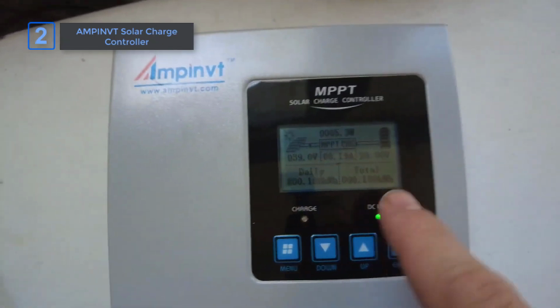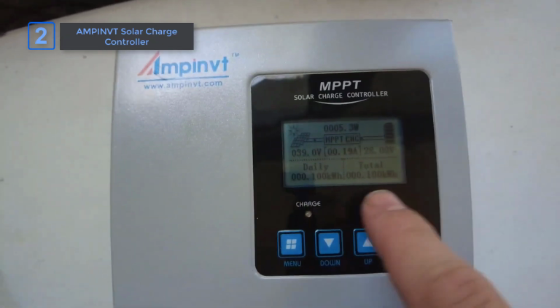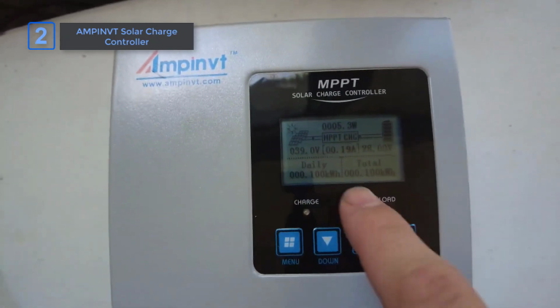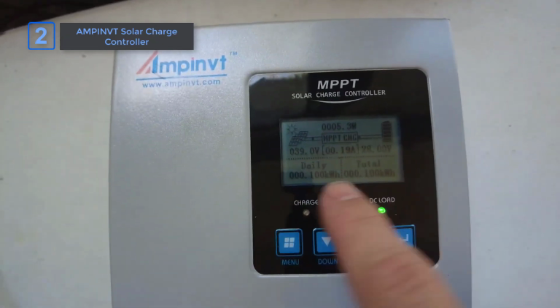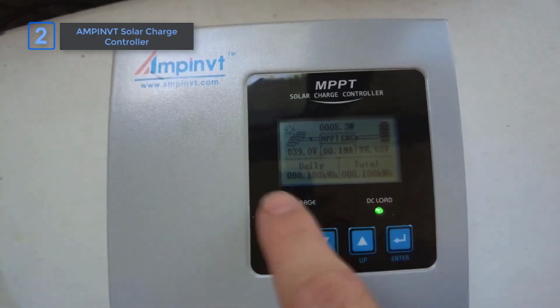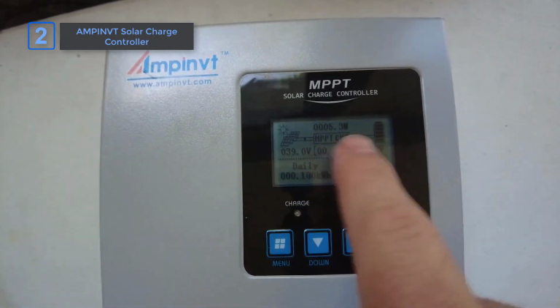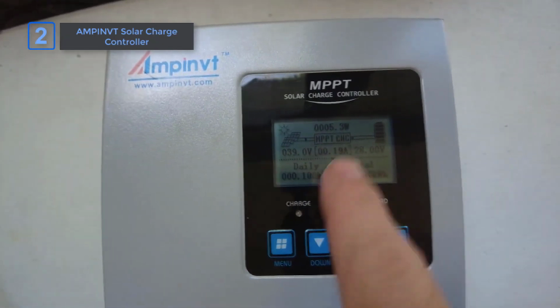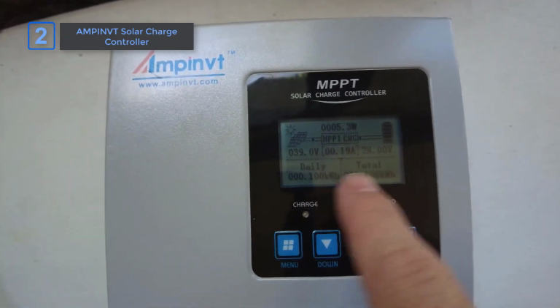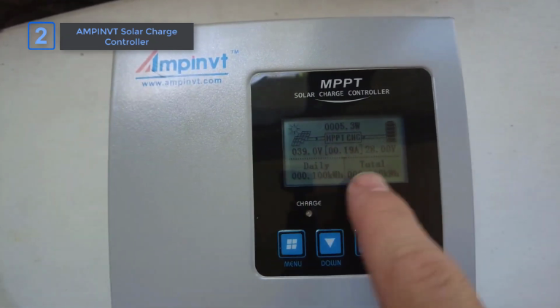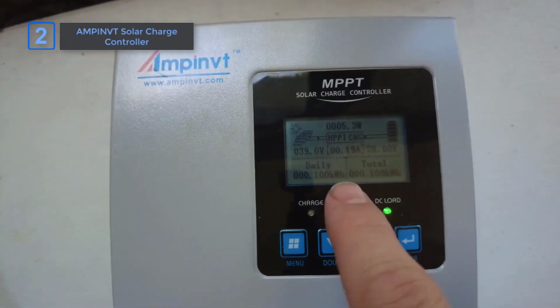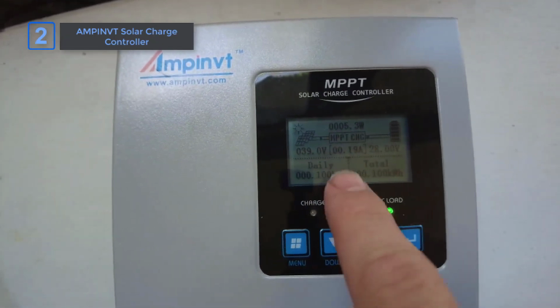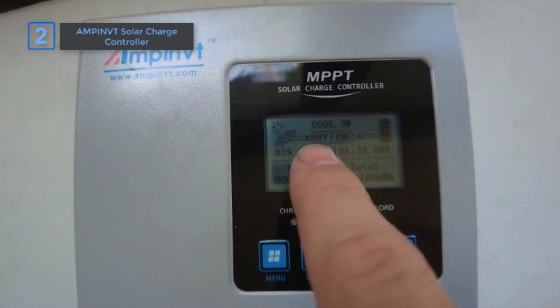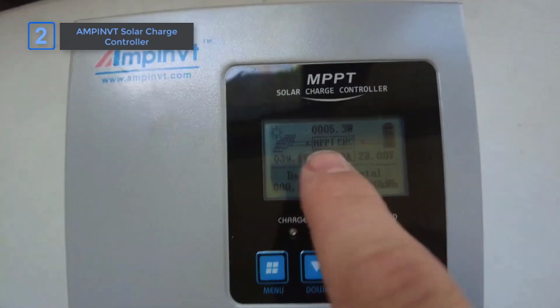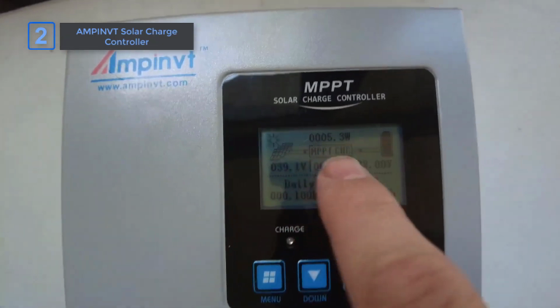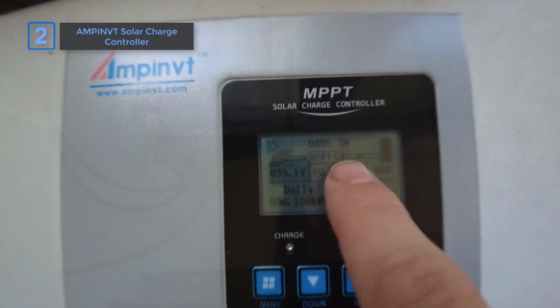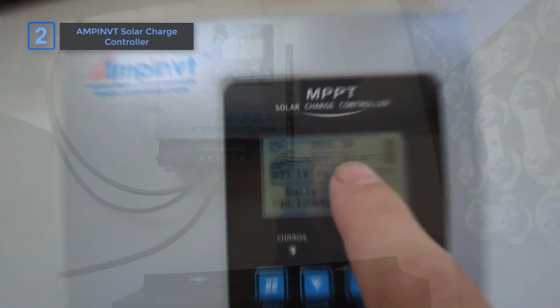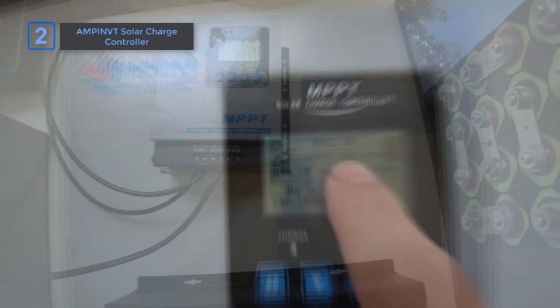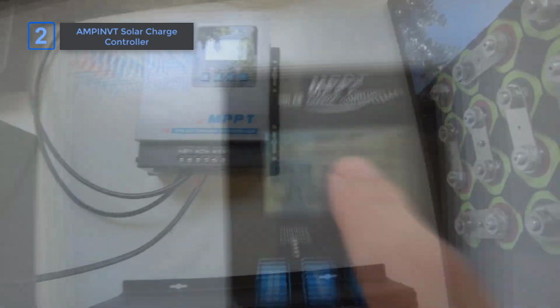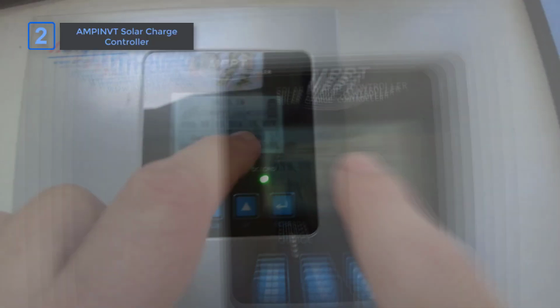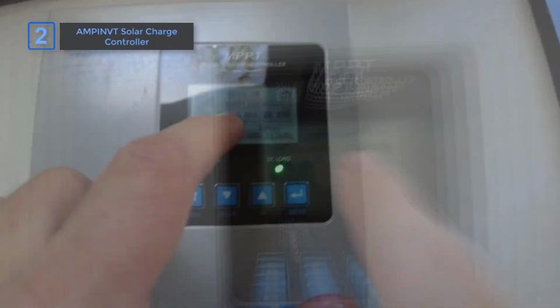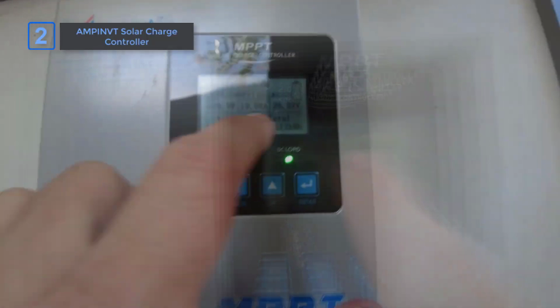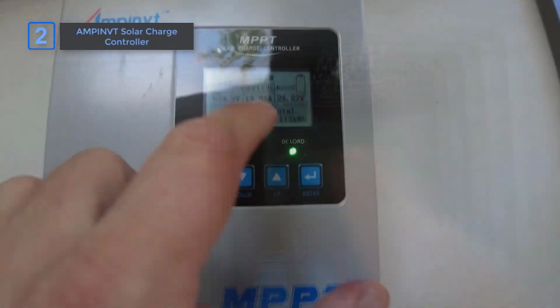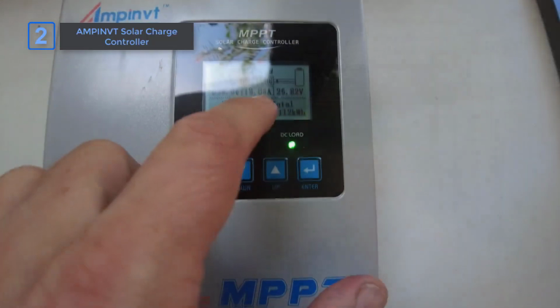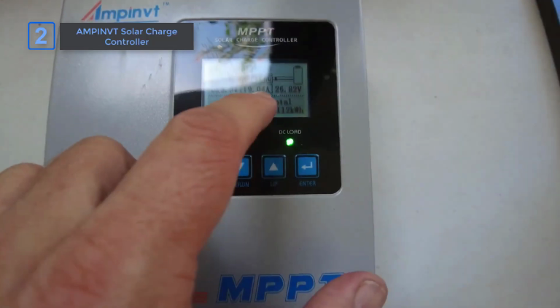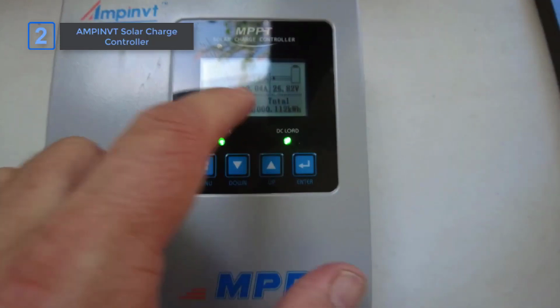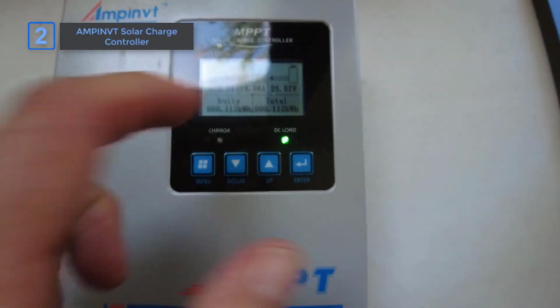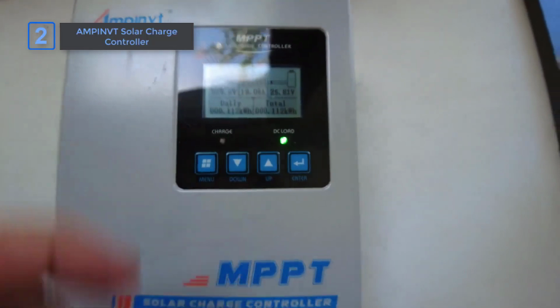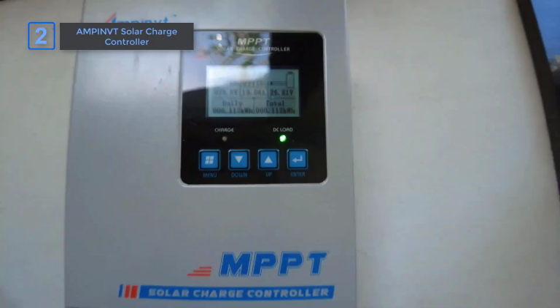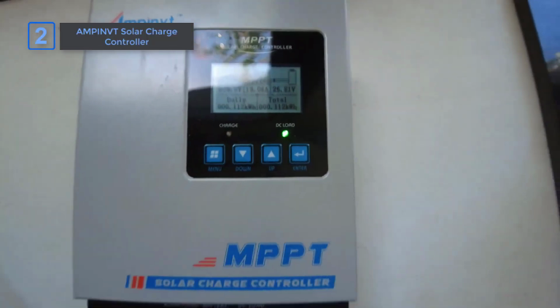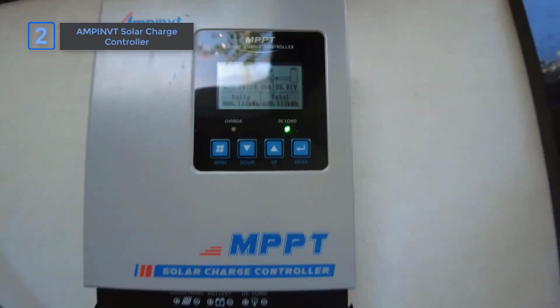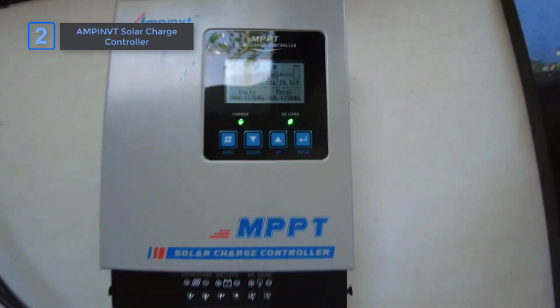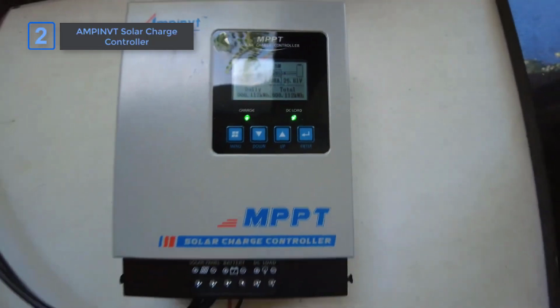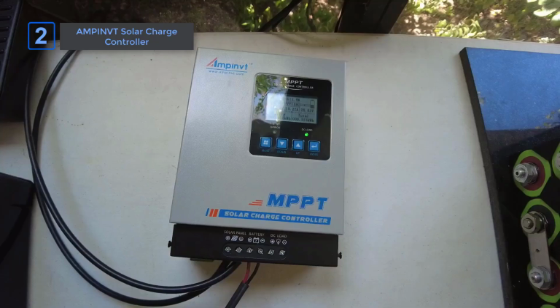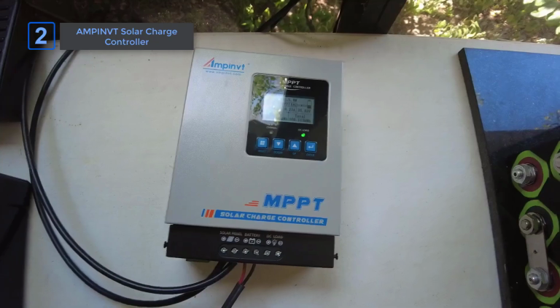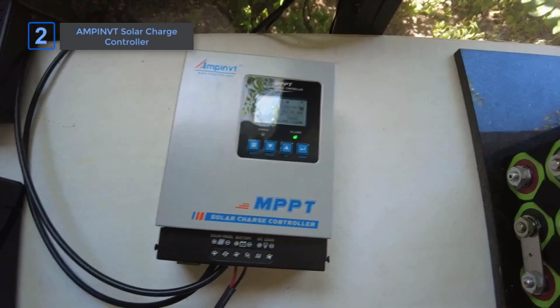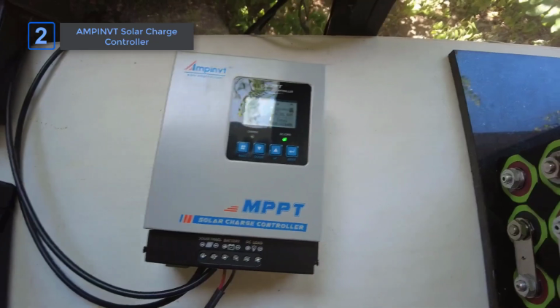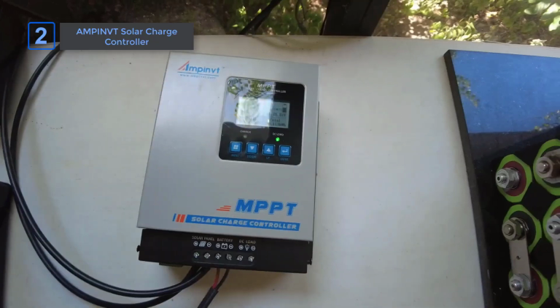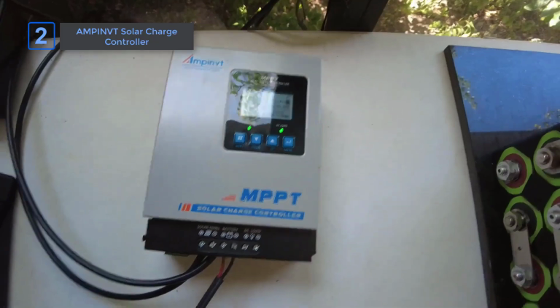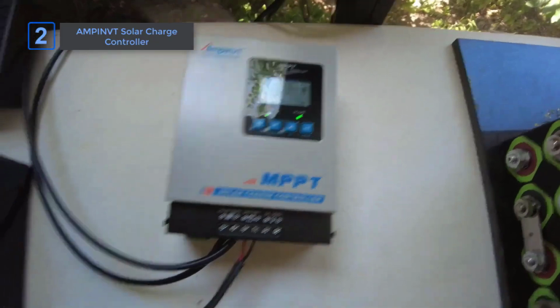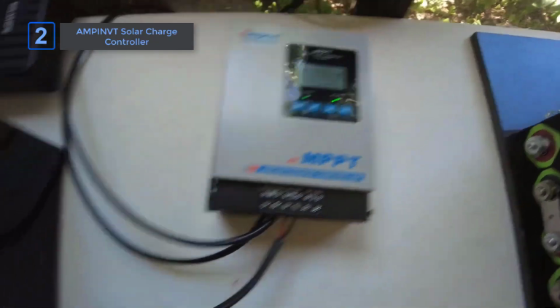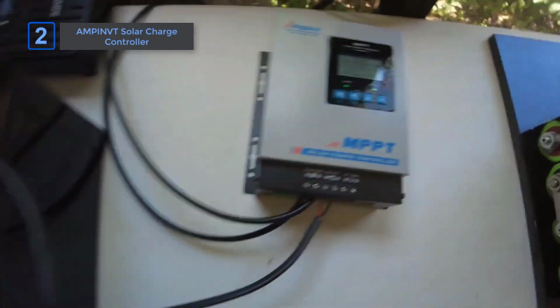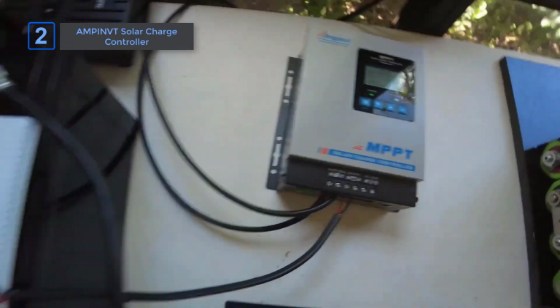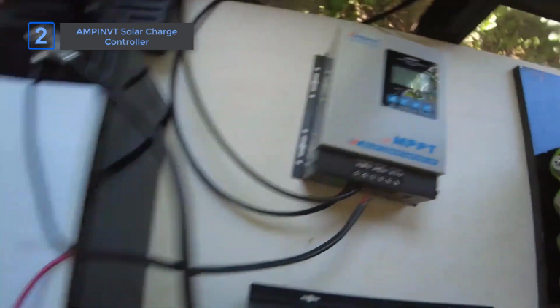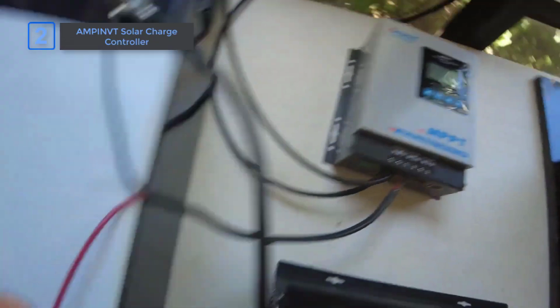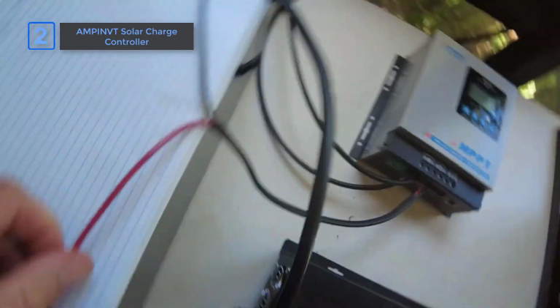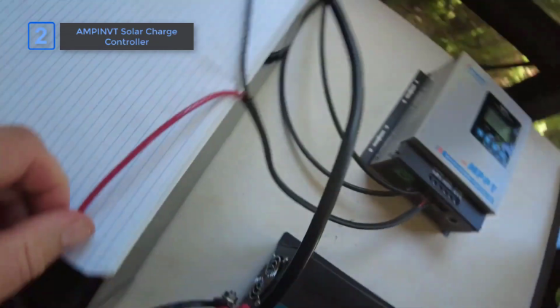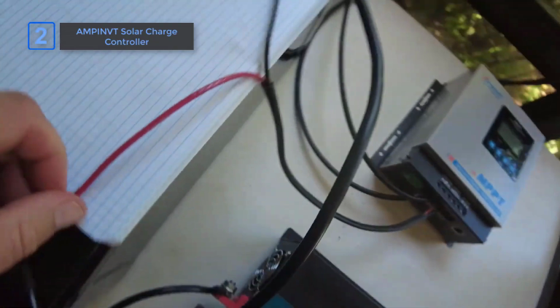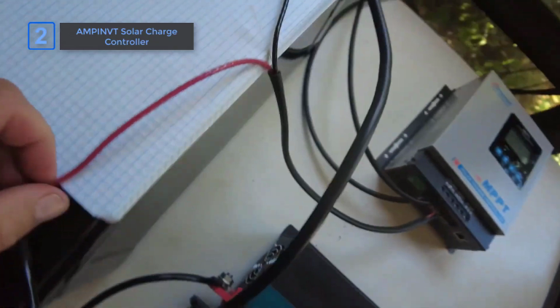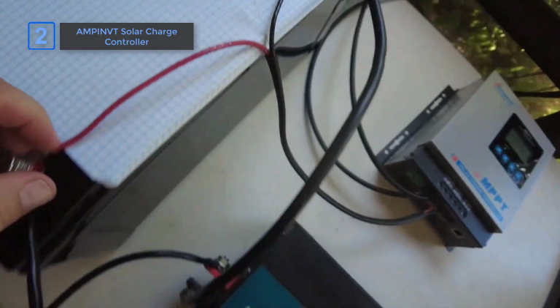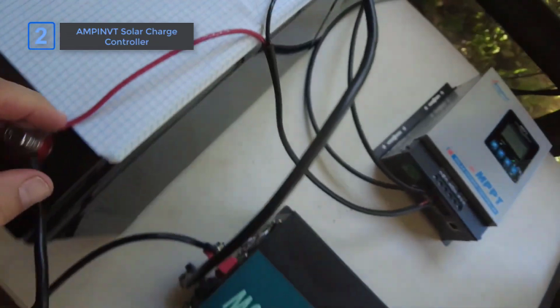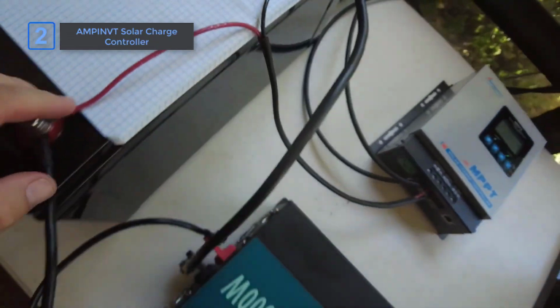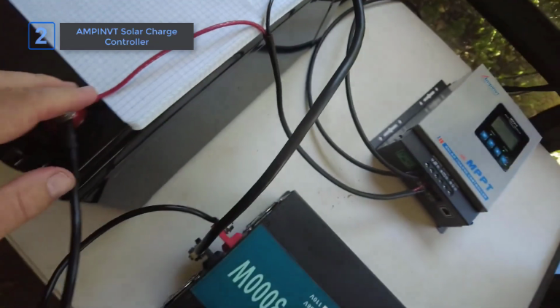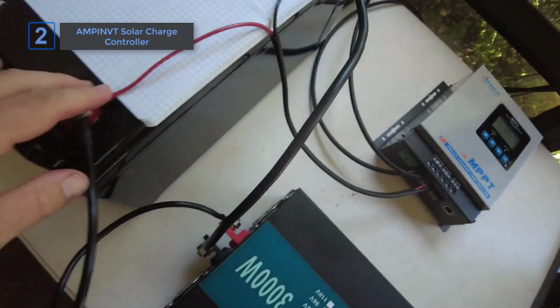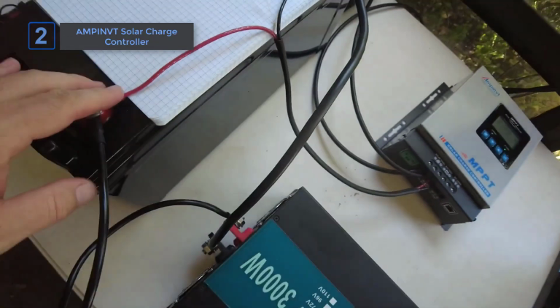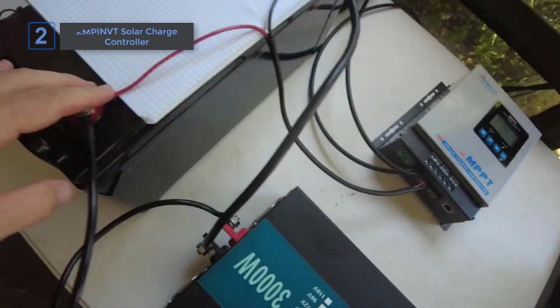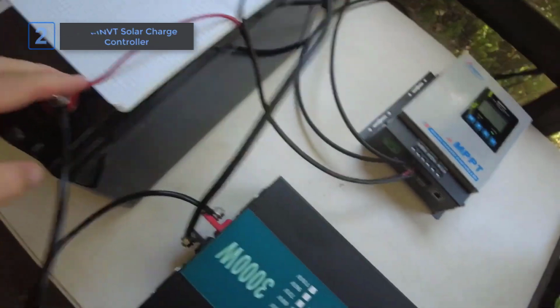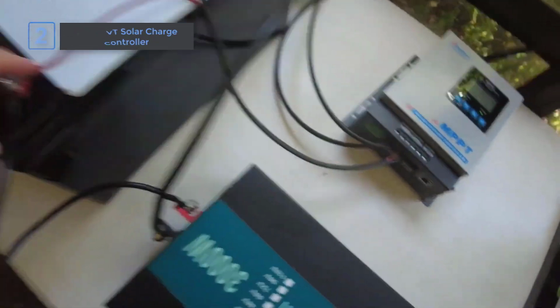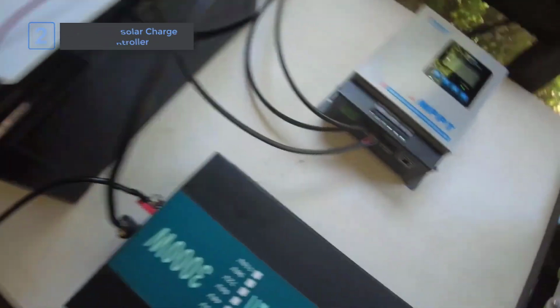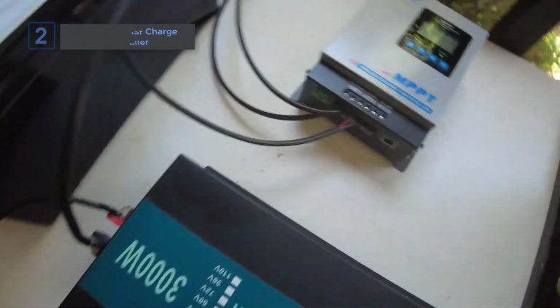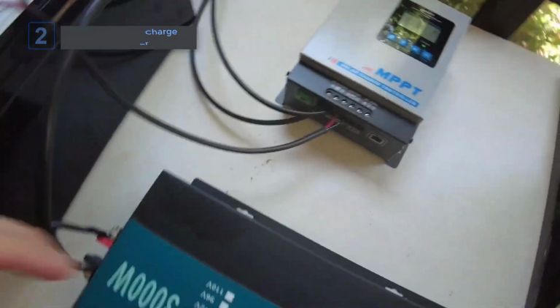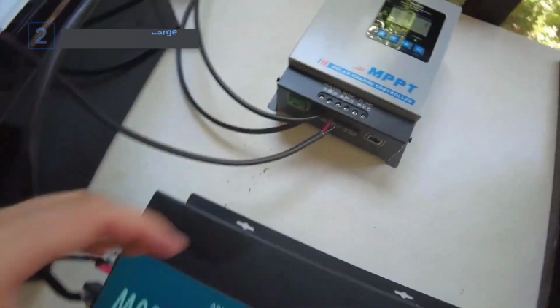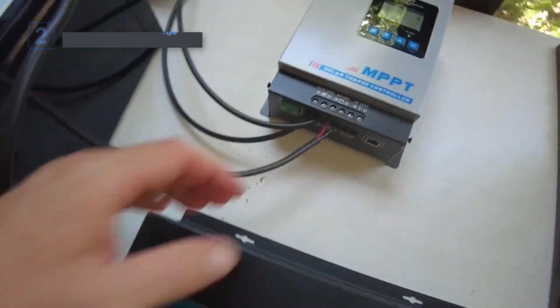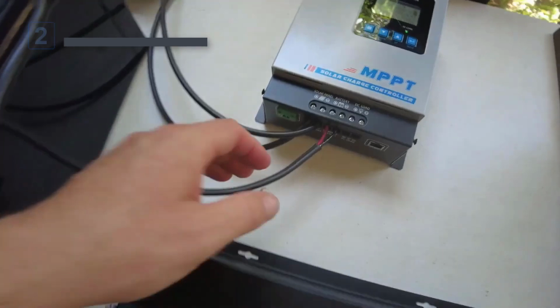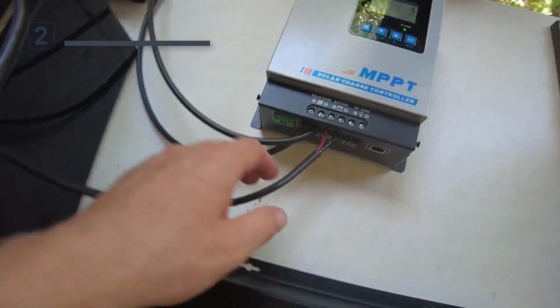With excellent tracking, ease of use, and great remote capabilities, this controller sets itself apart from other options.